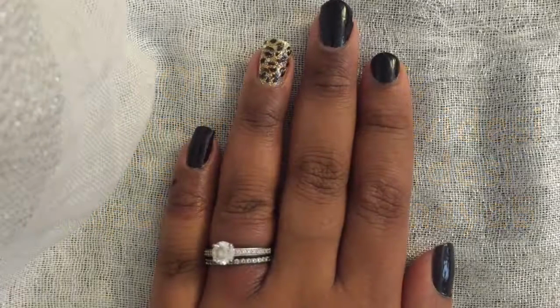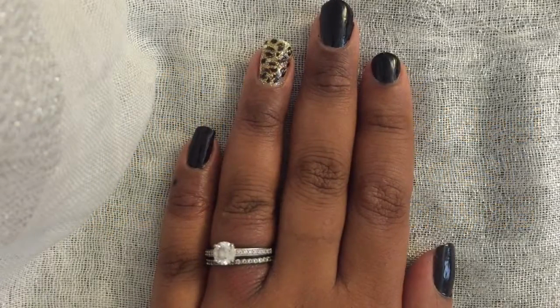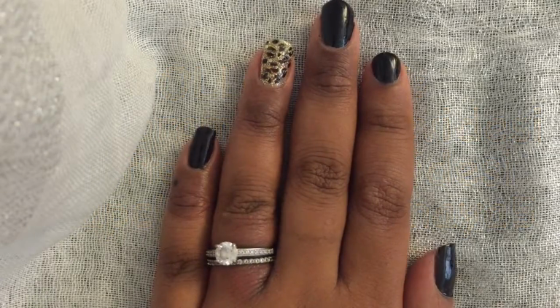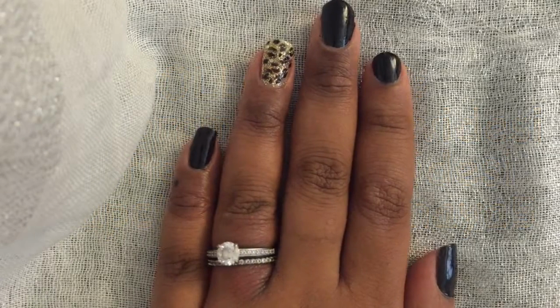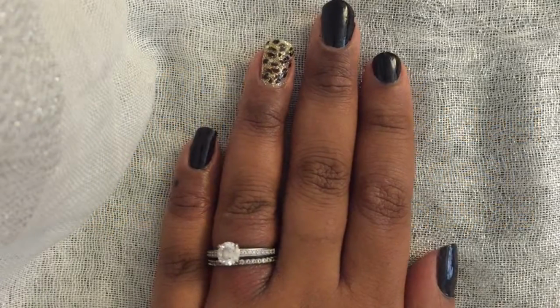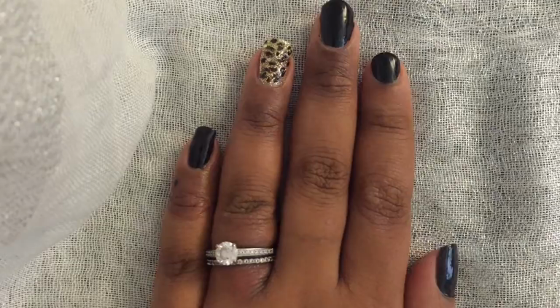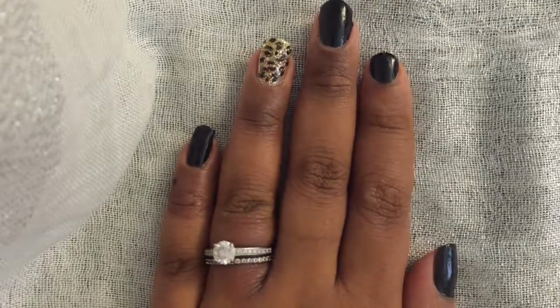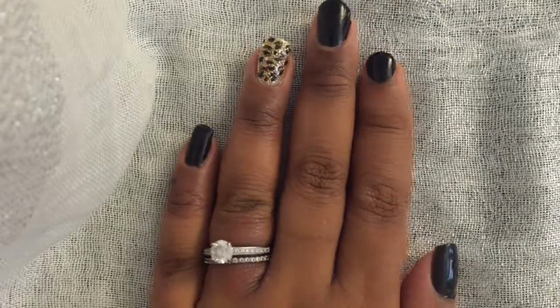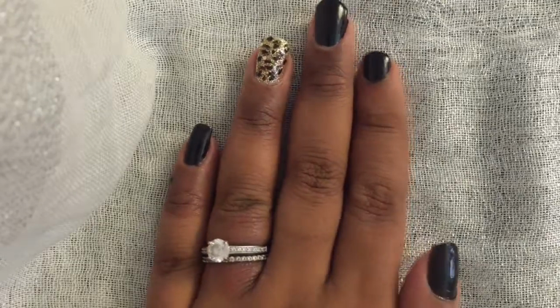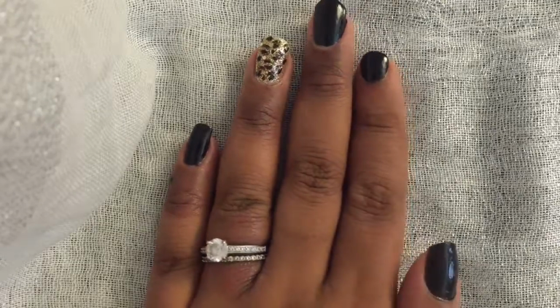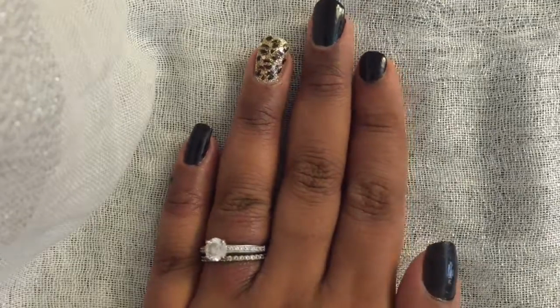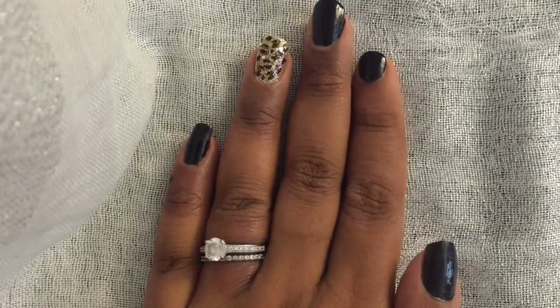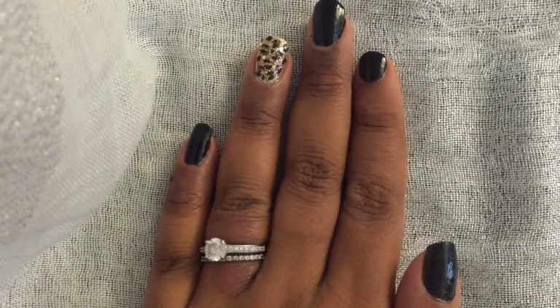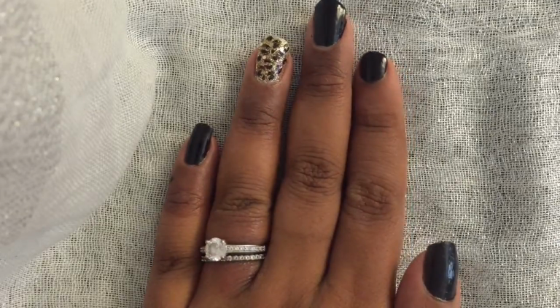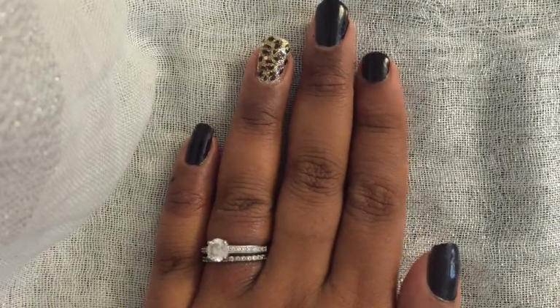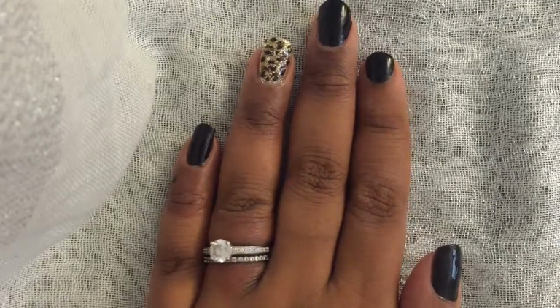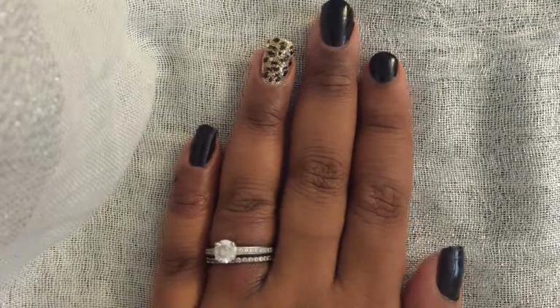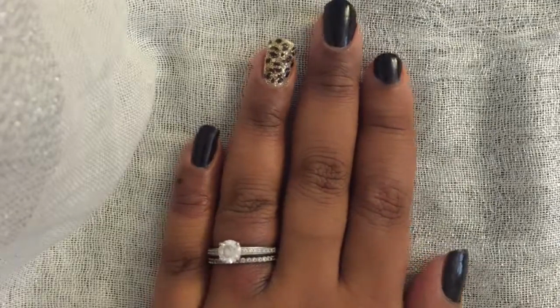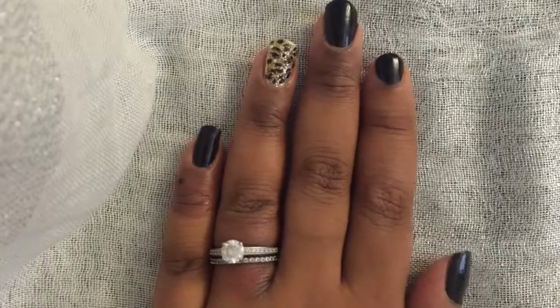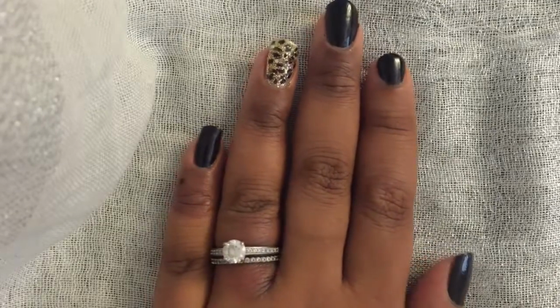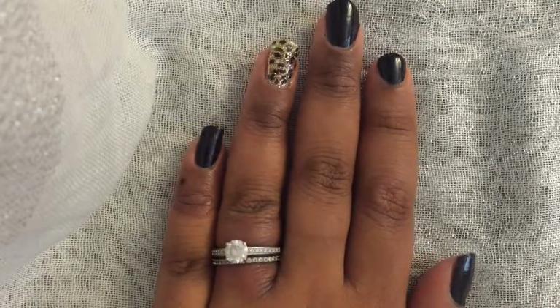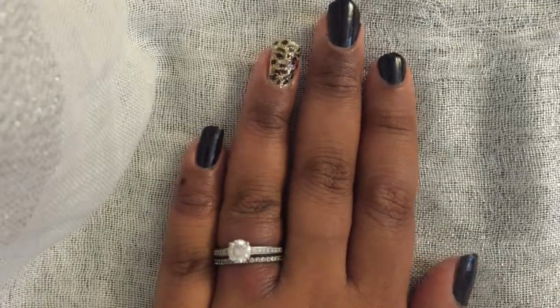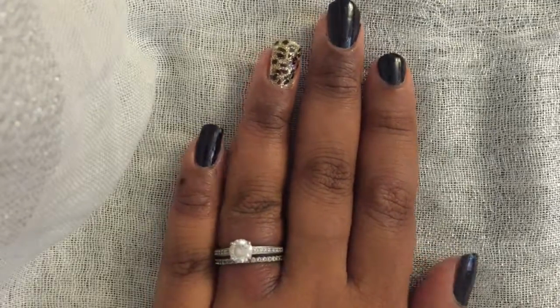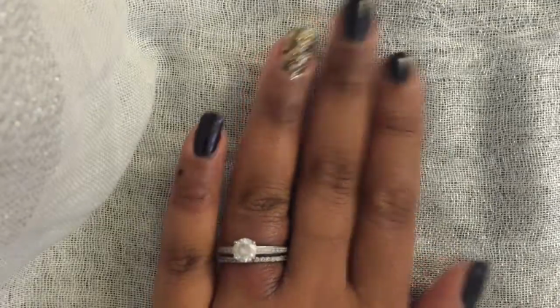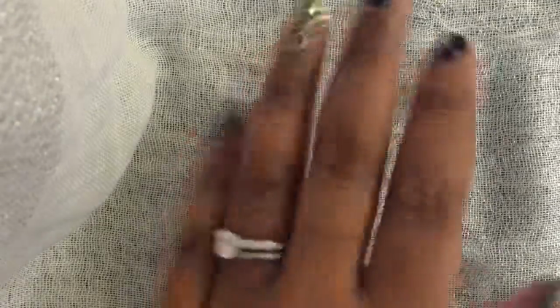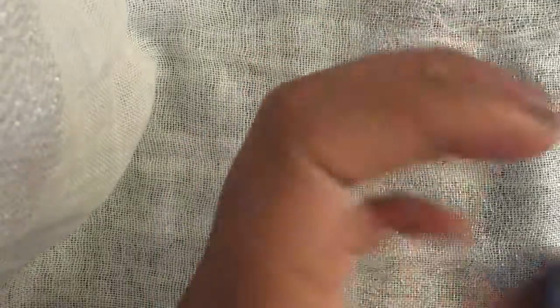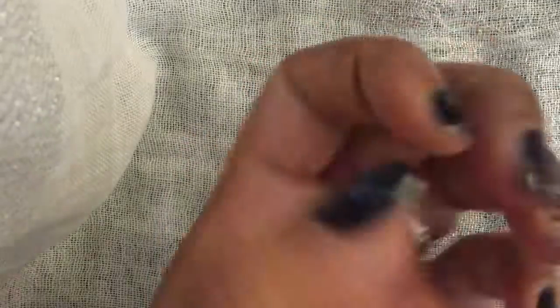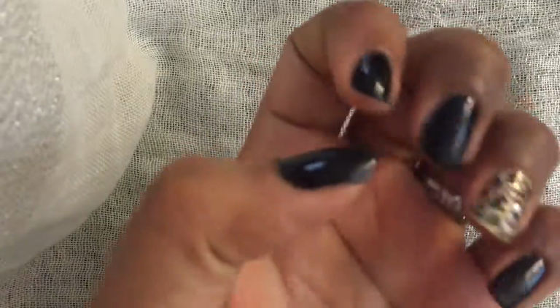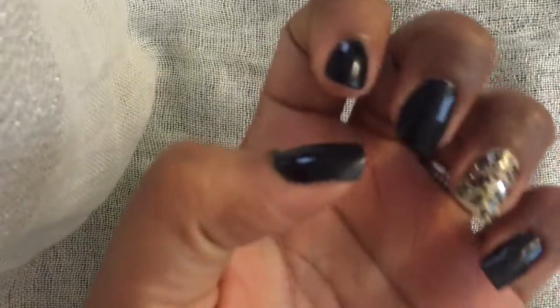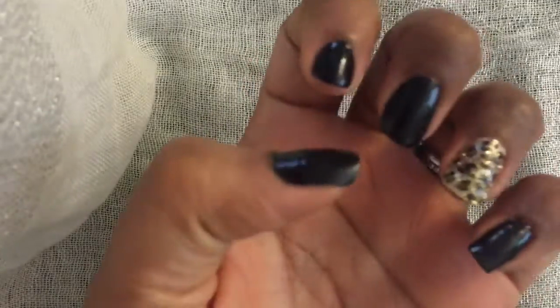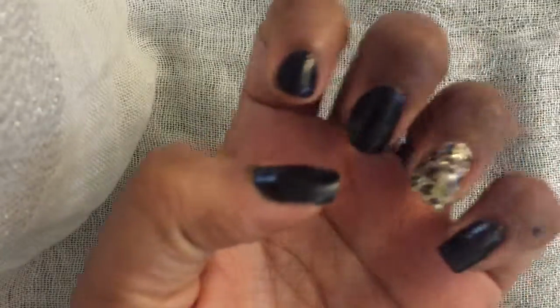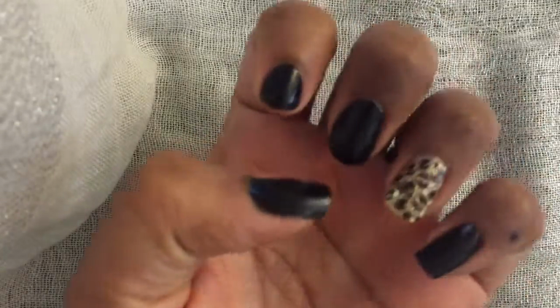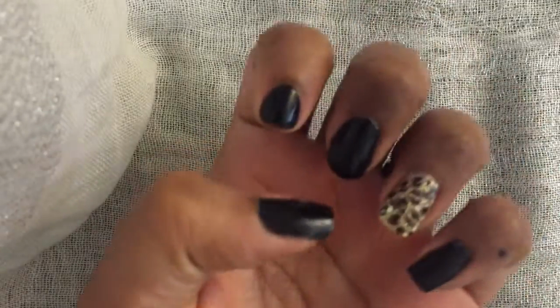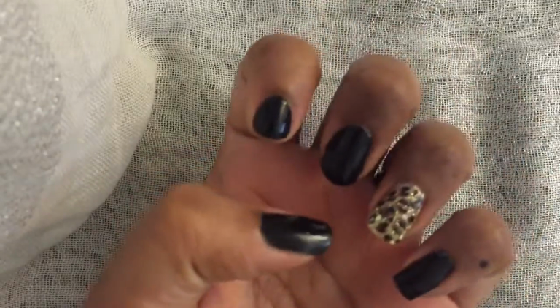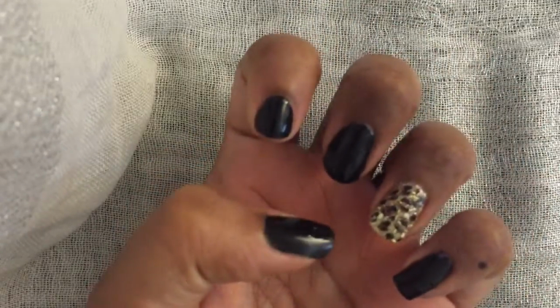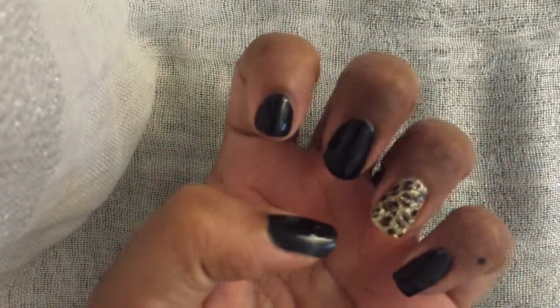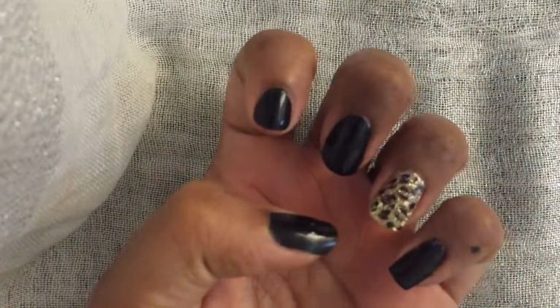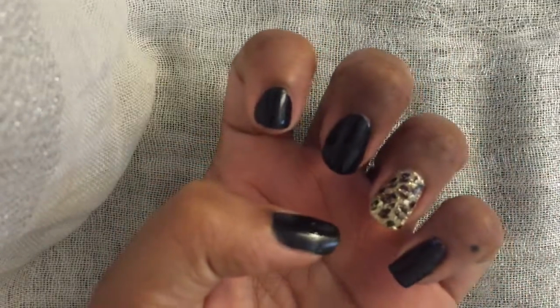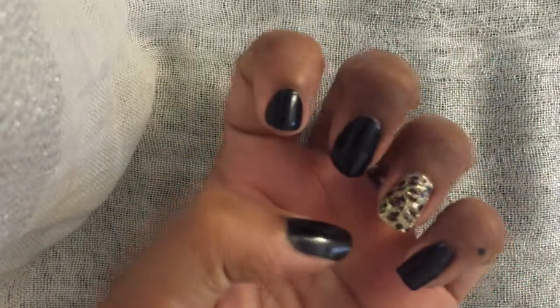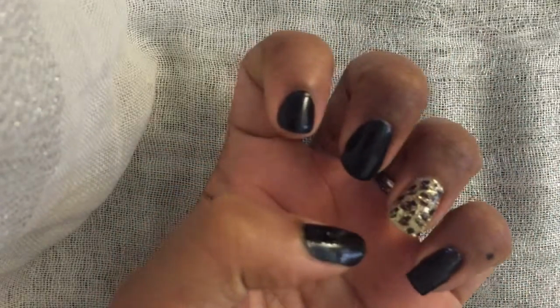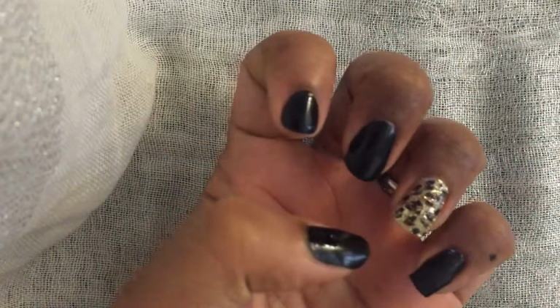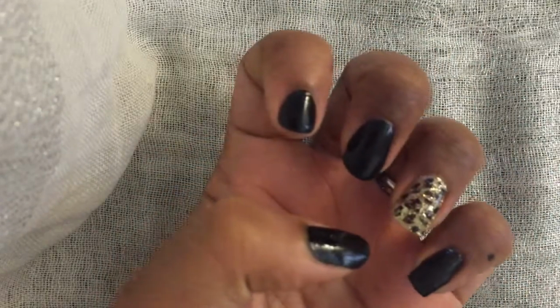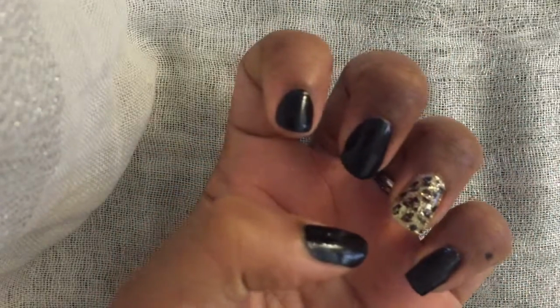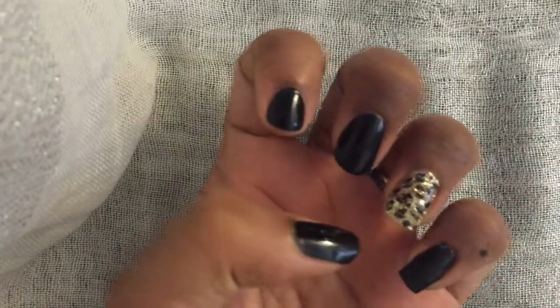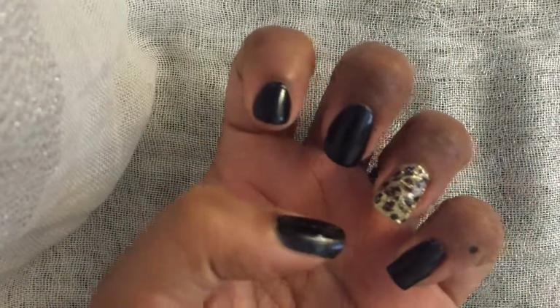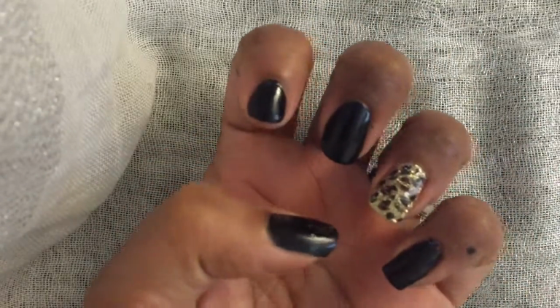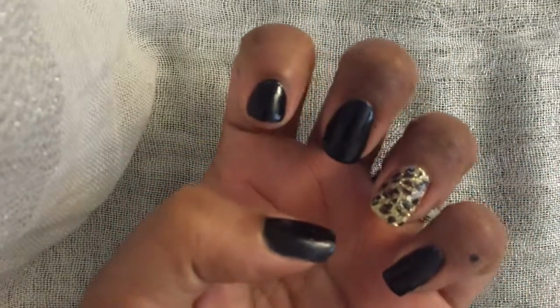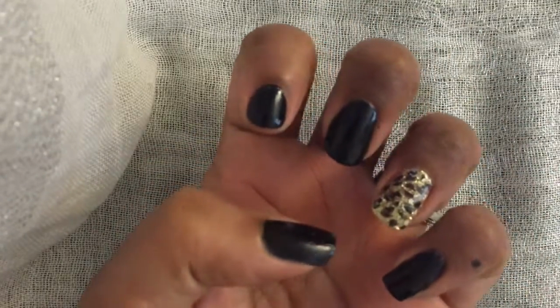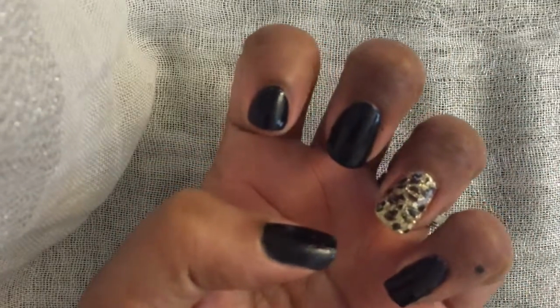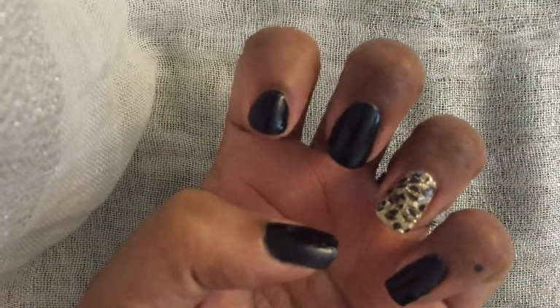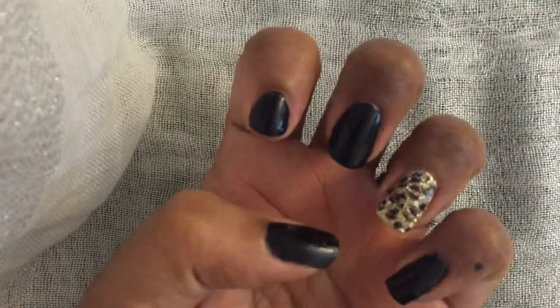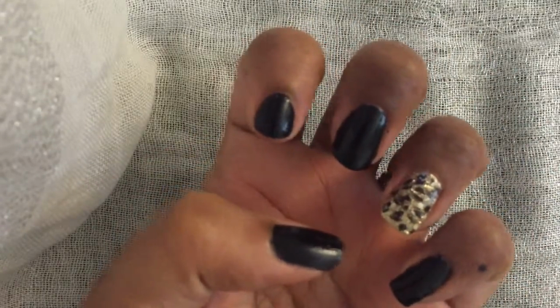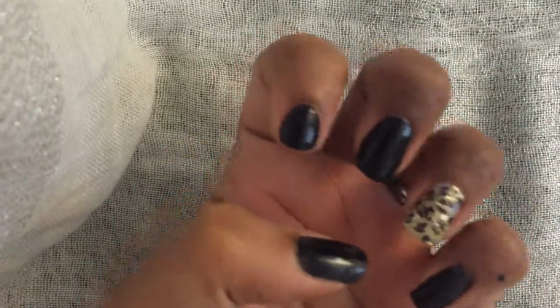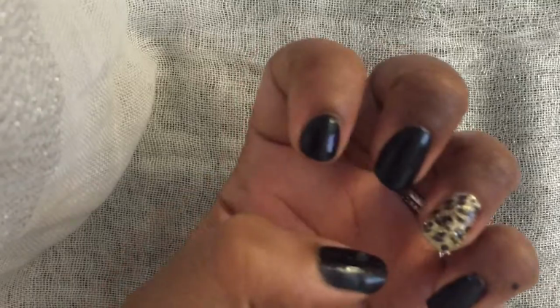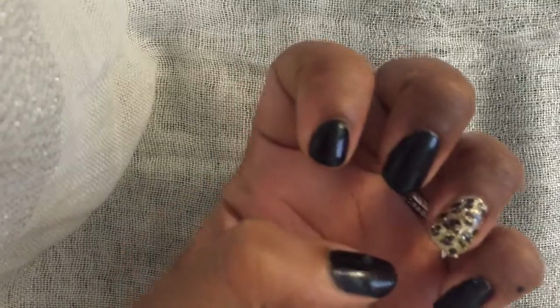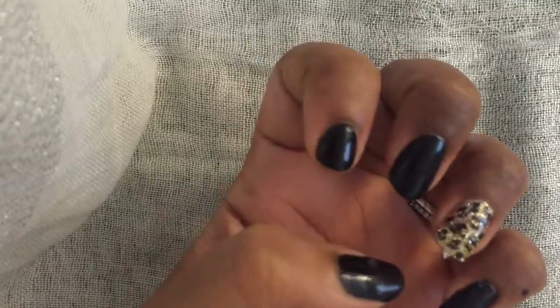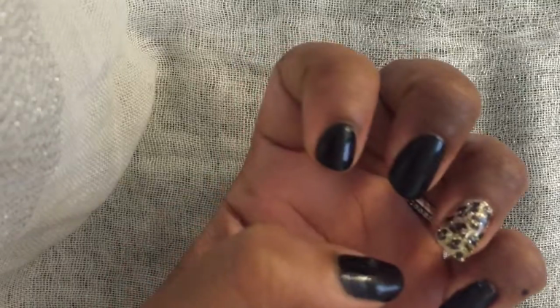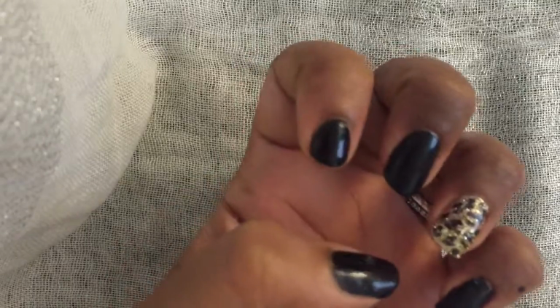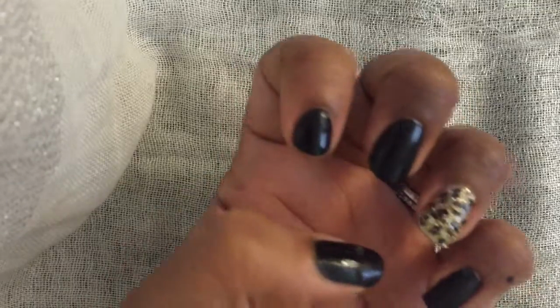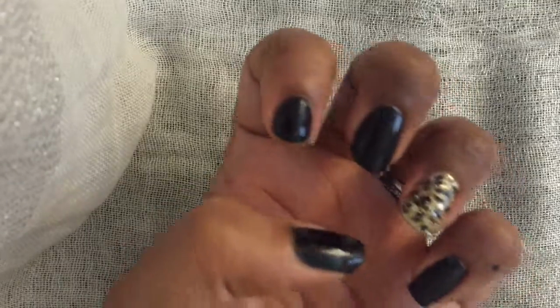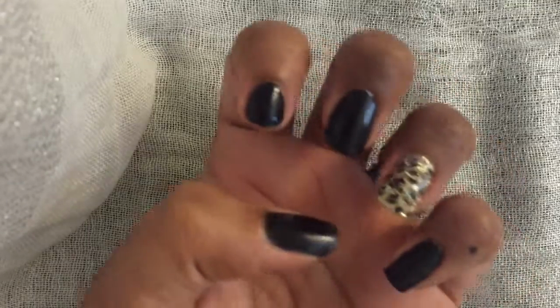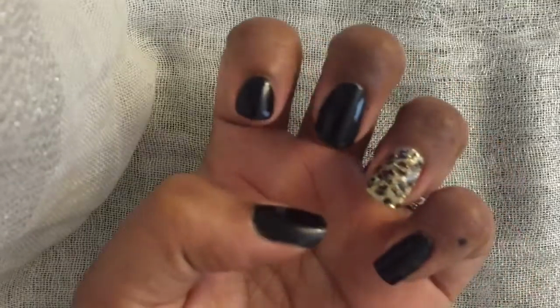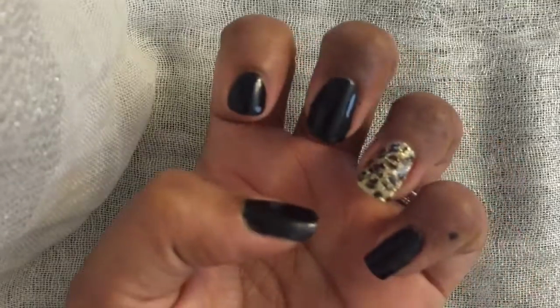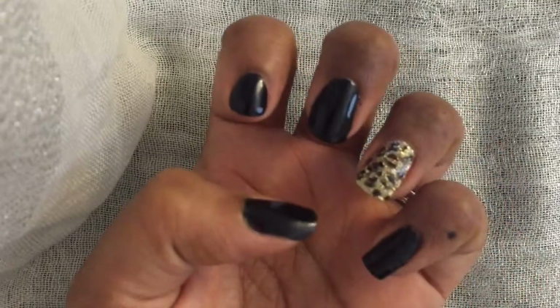Hi everyone, I did a cheetah print design this week, and if you like what you see and want to know how I got it, please keep watching.